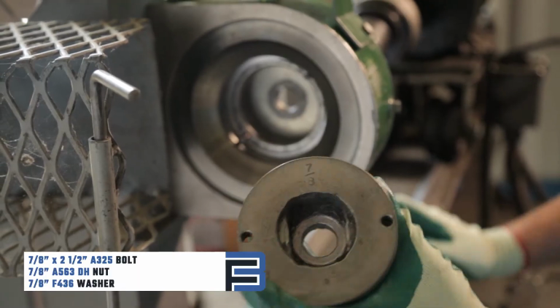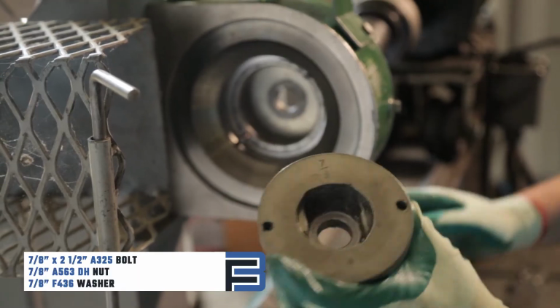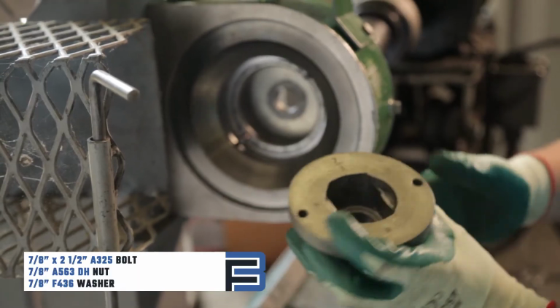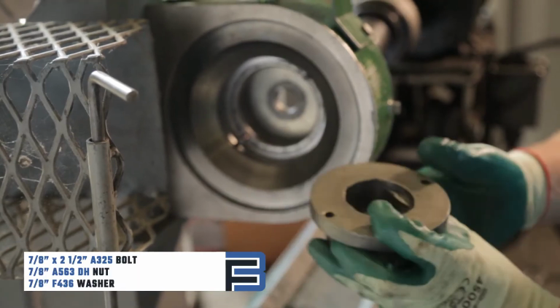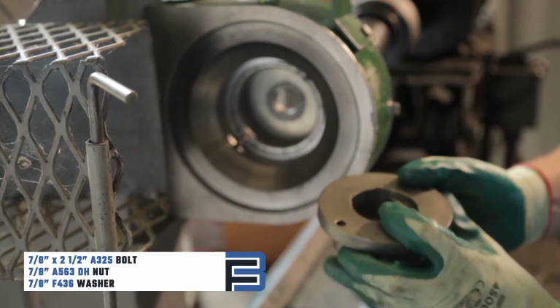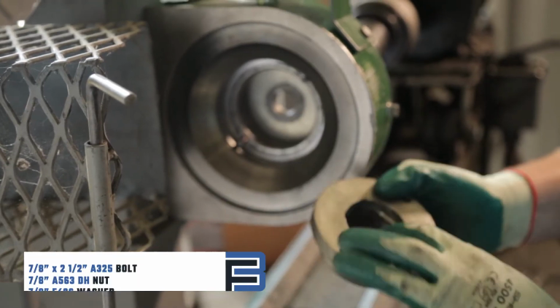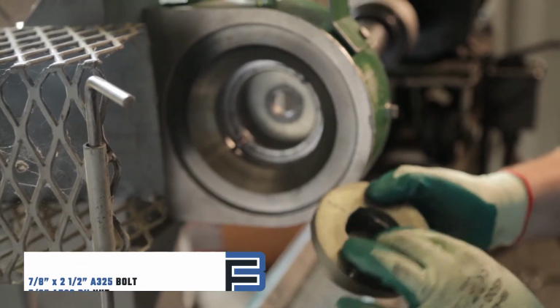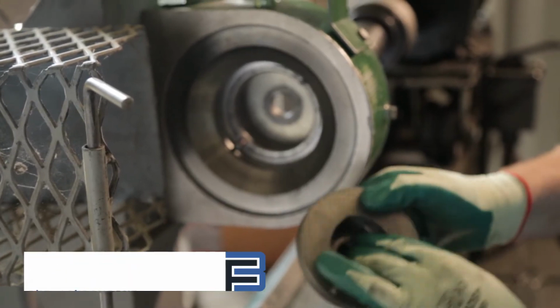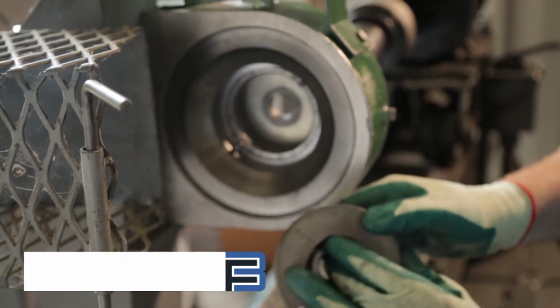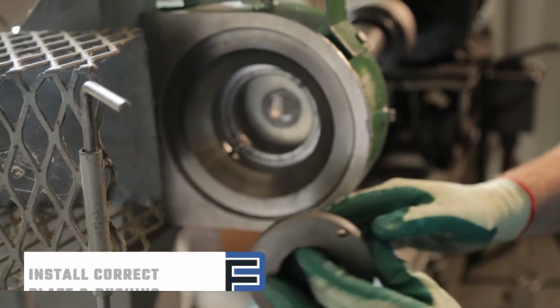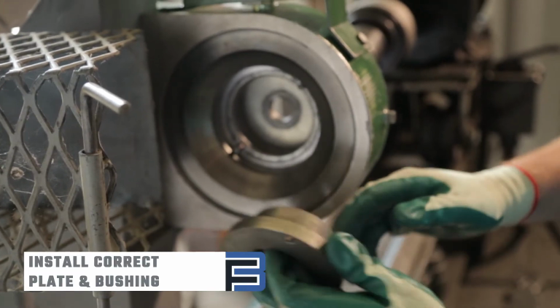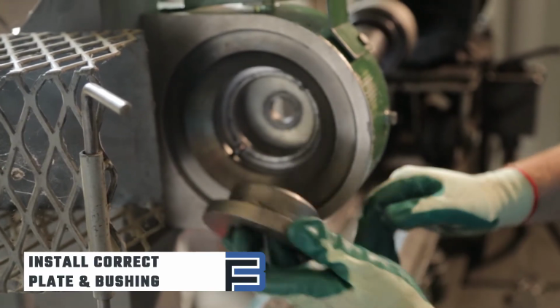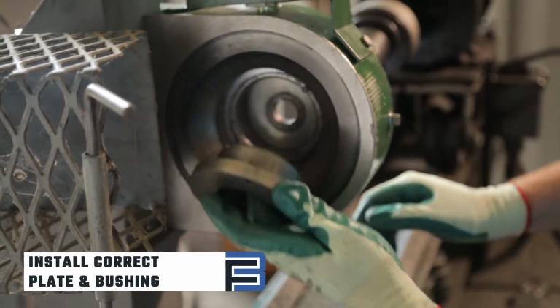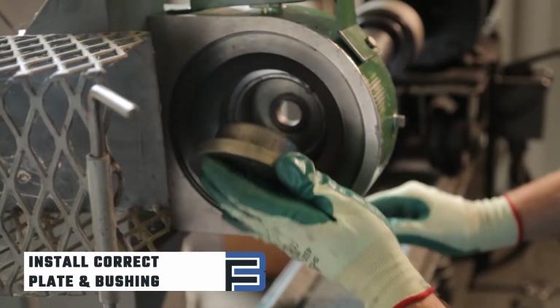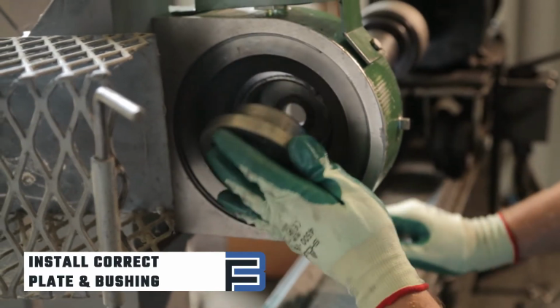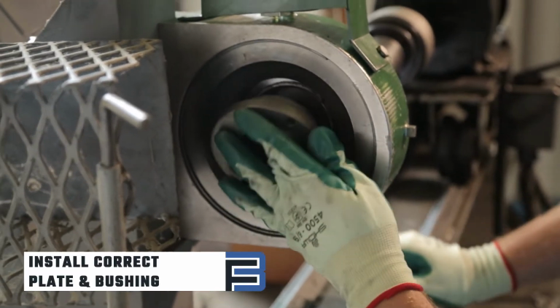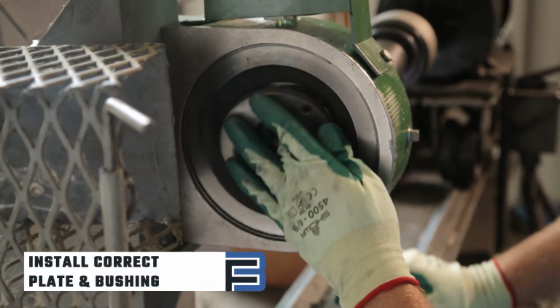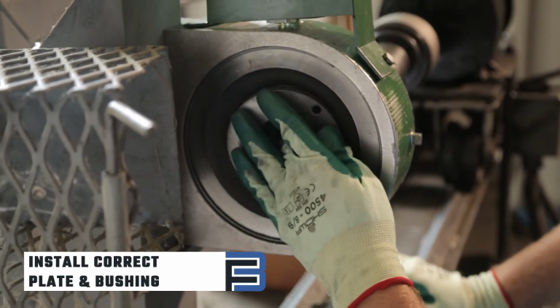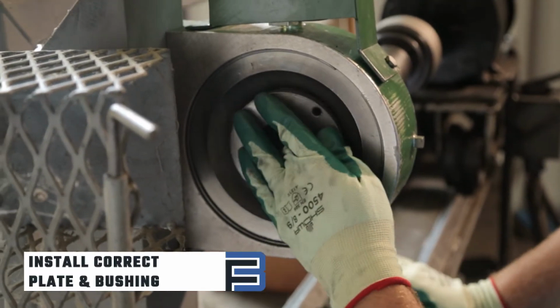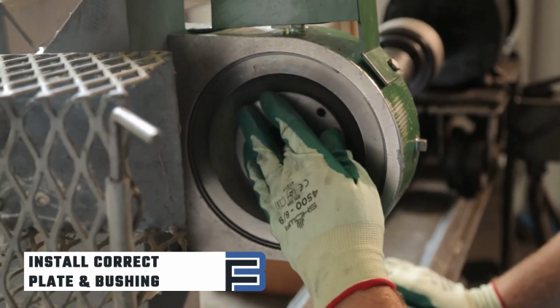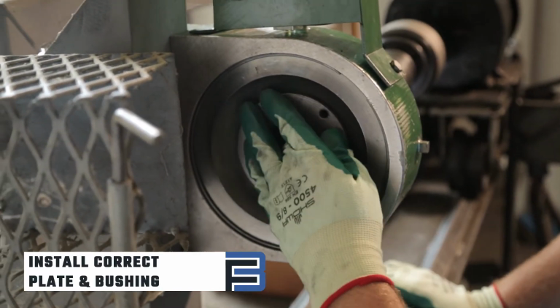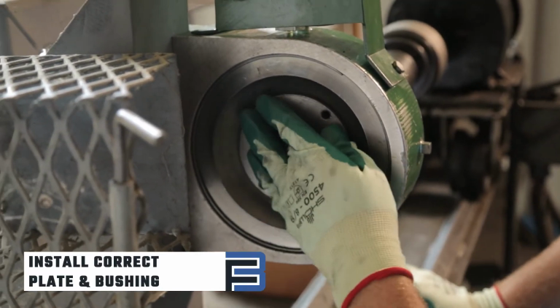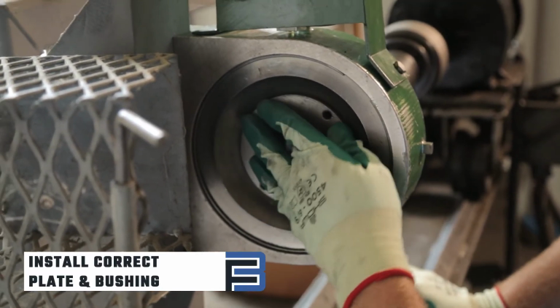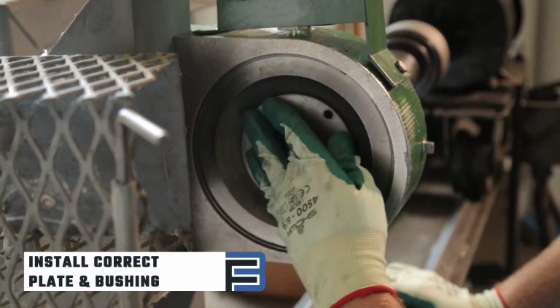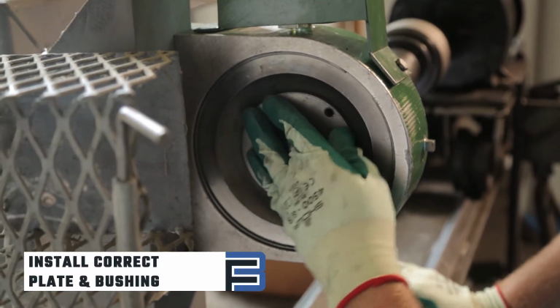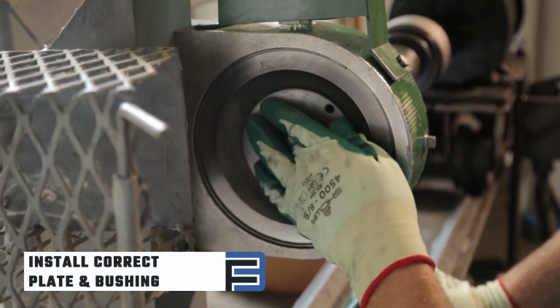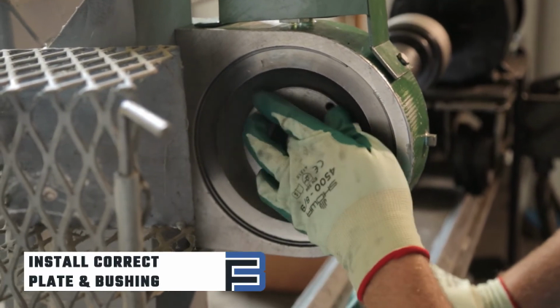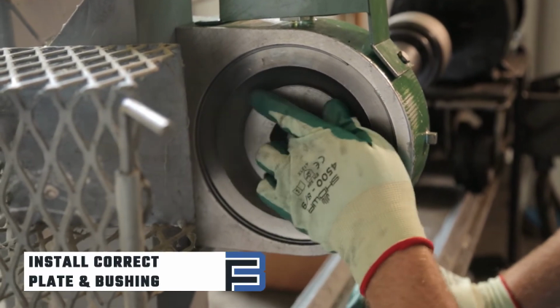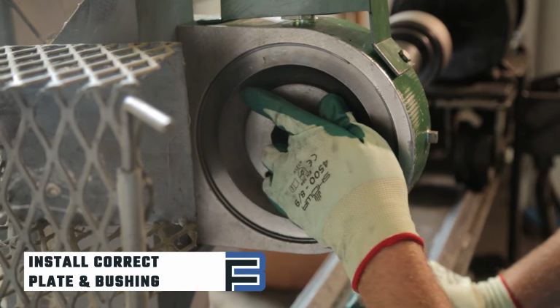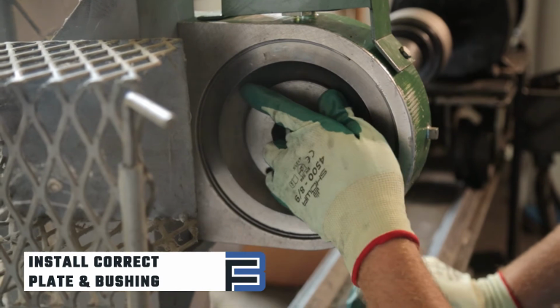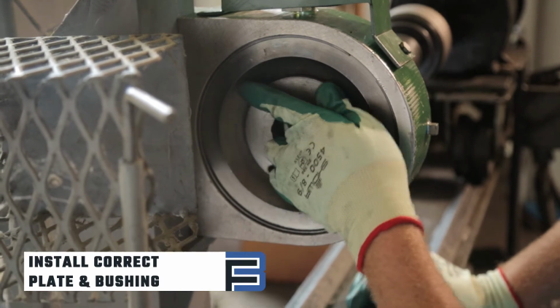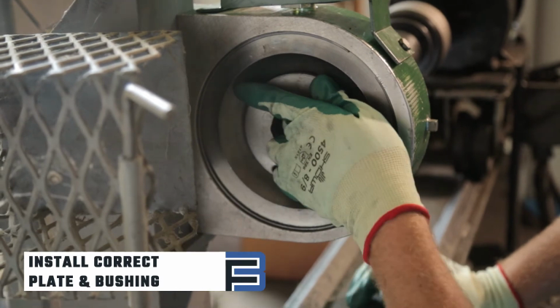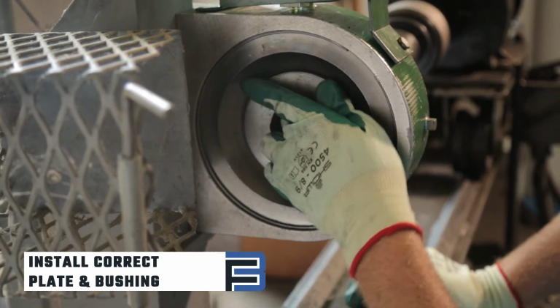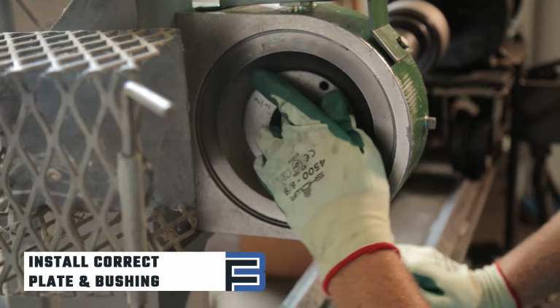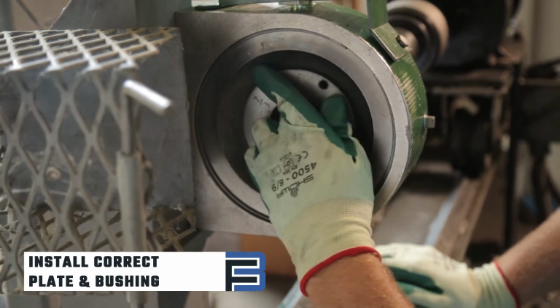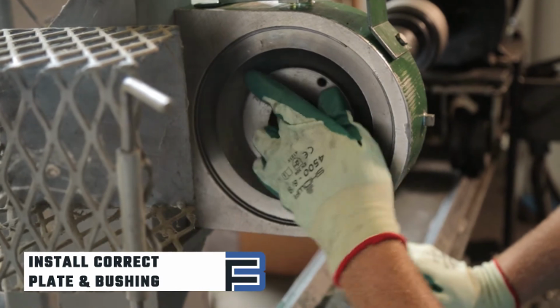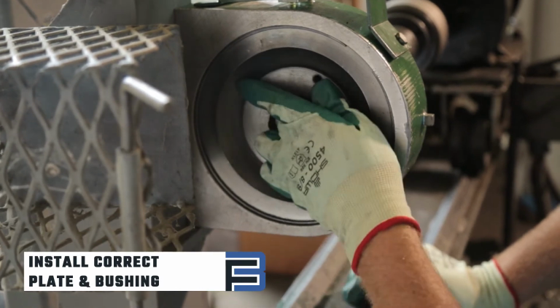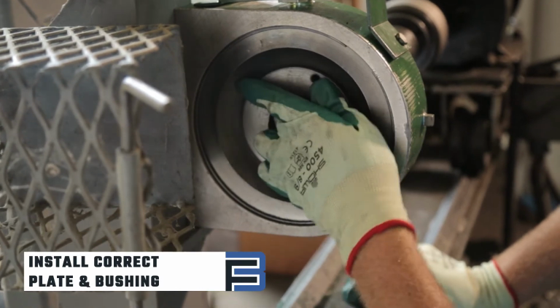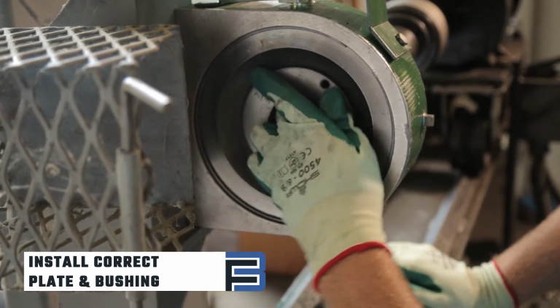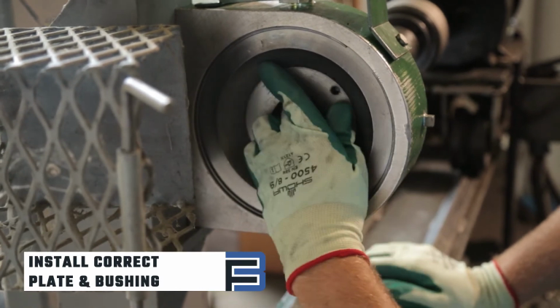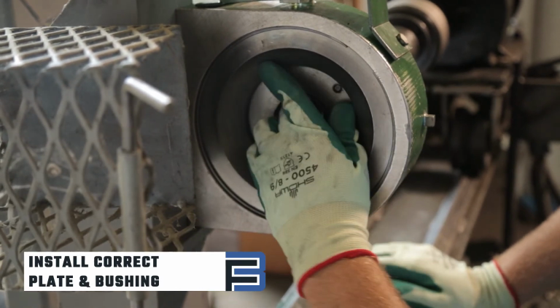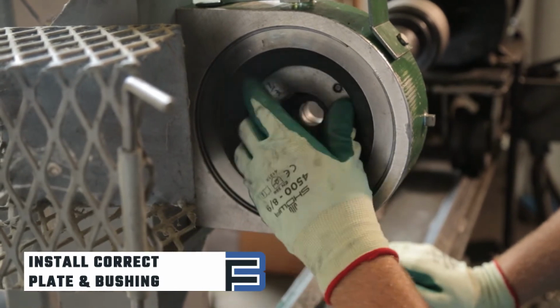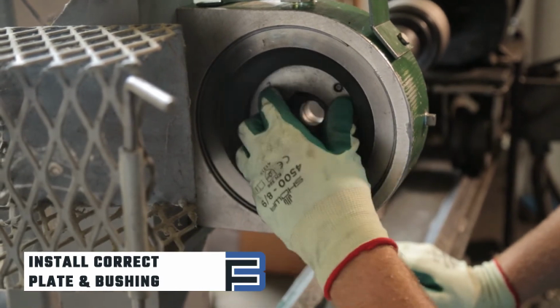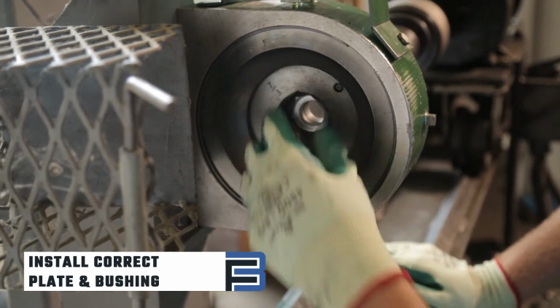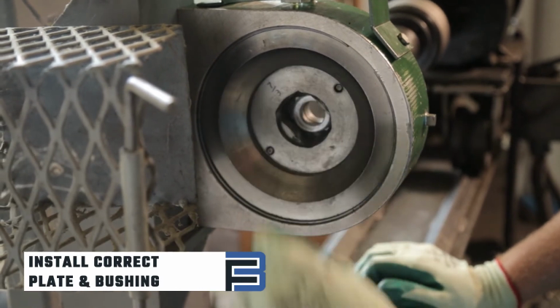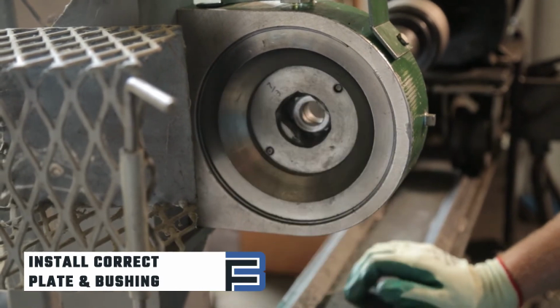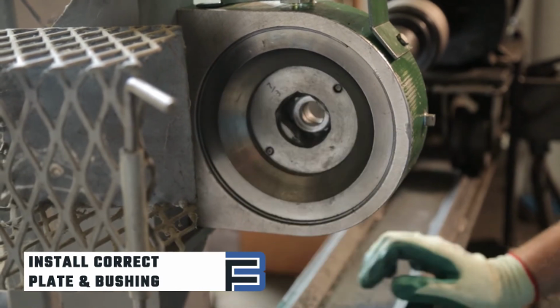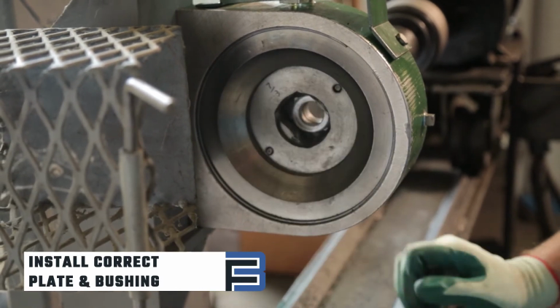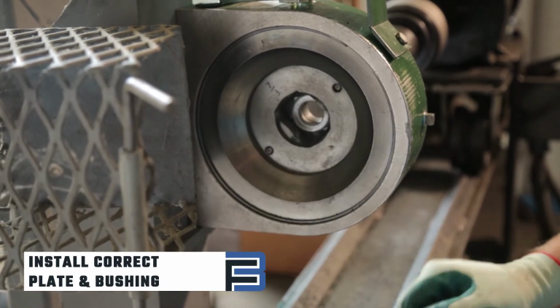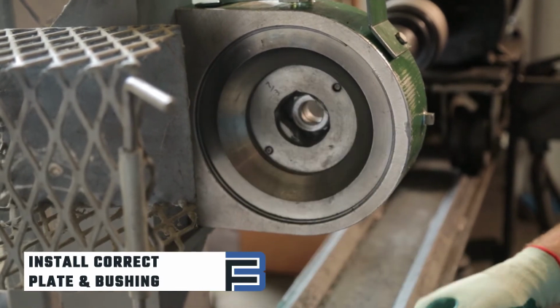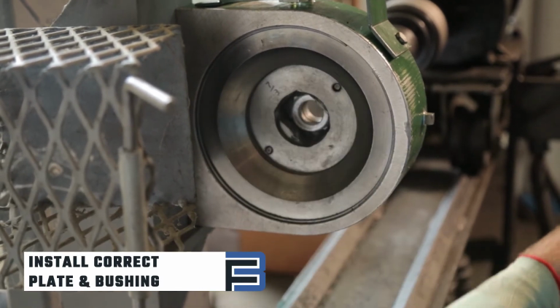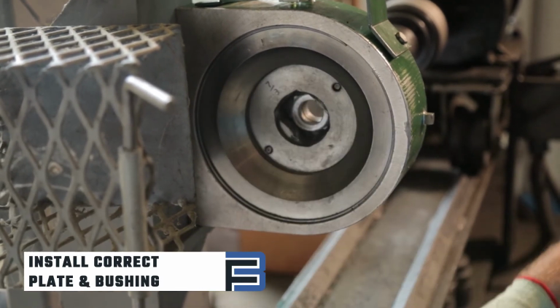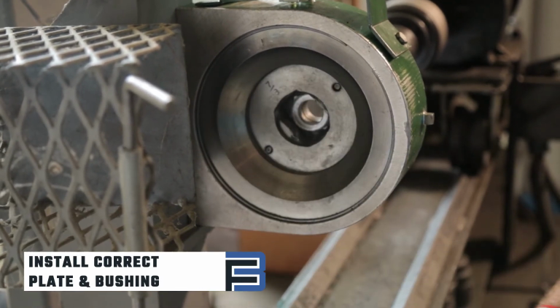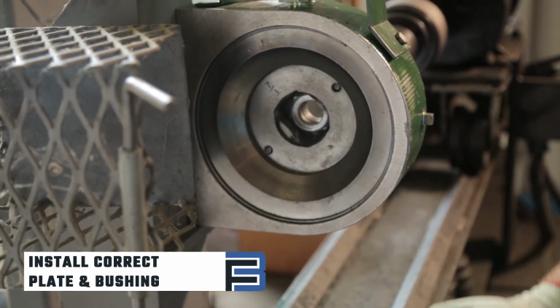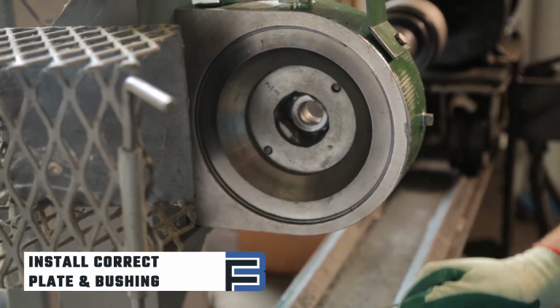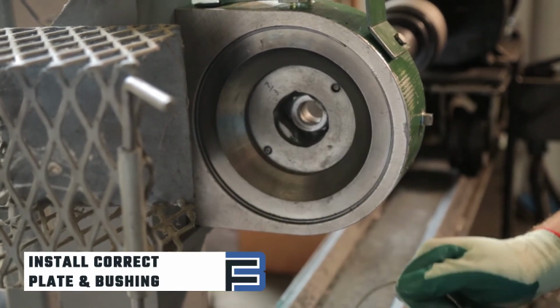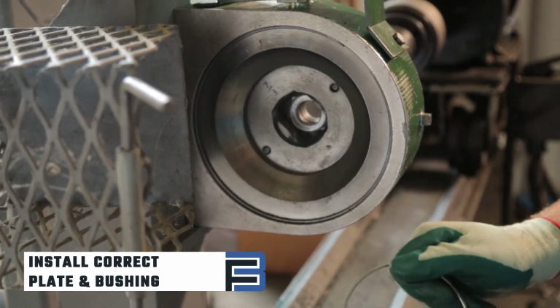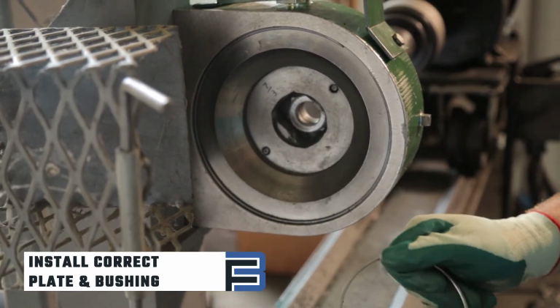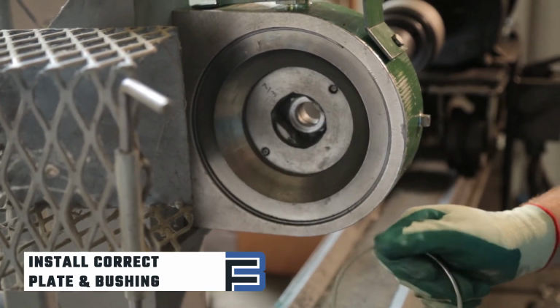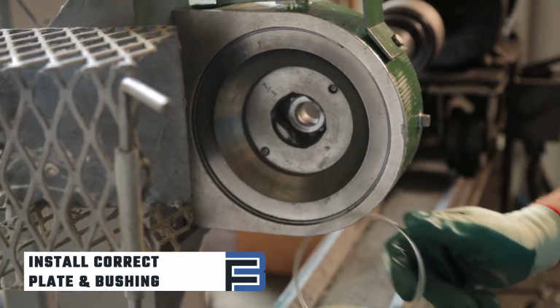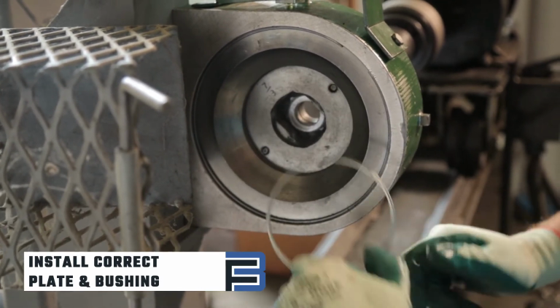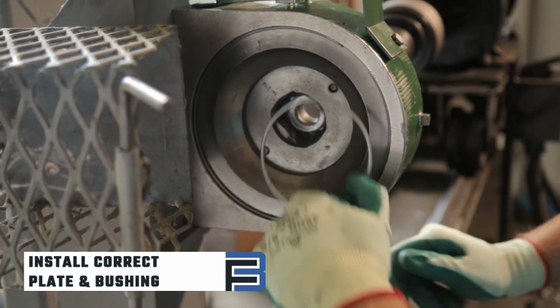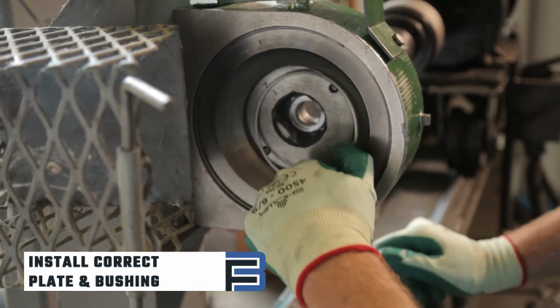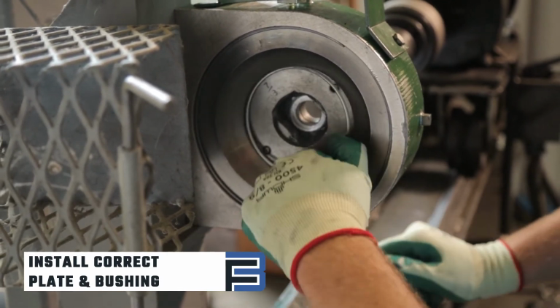First, install the correct plate and bushing into the Skidmore Wilhelm device, also called a bolt tension calibrator.